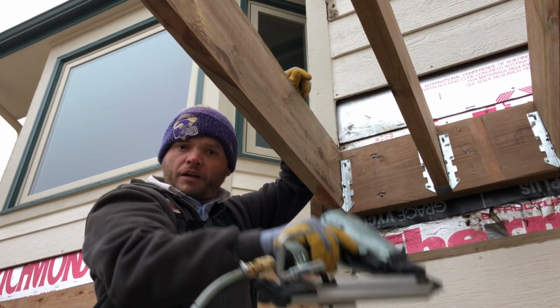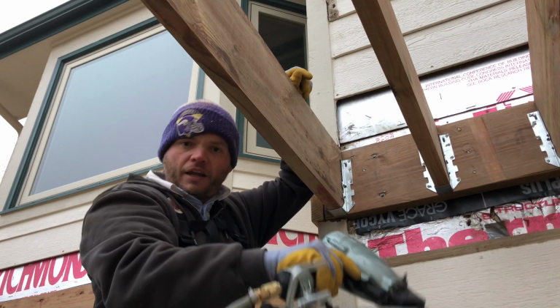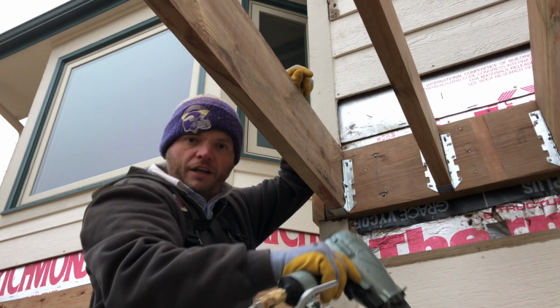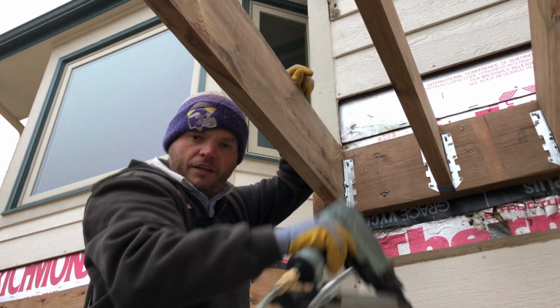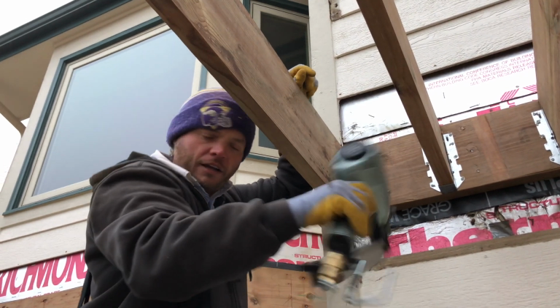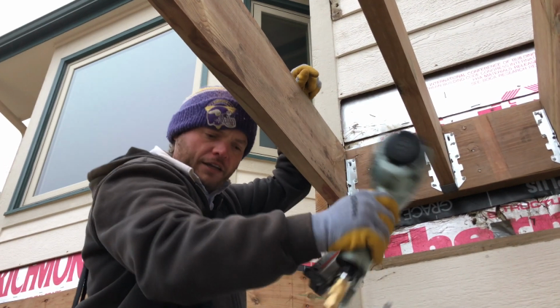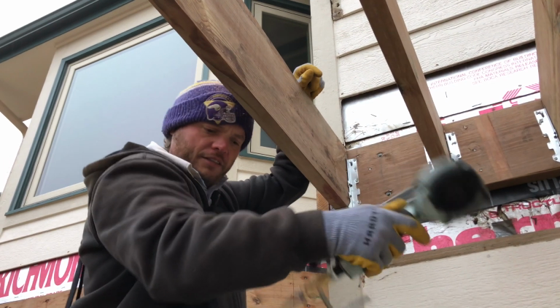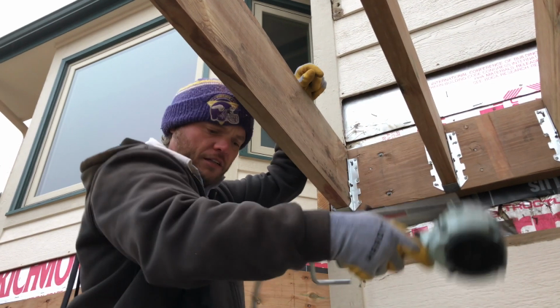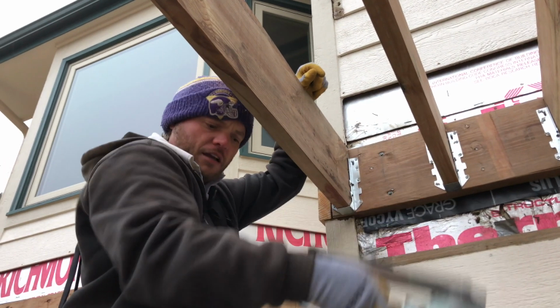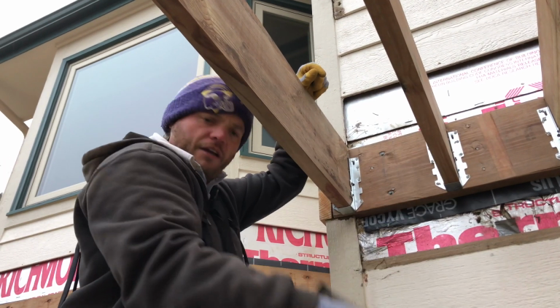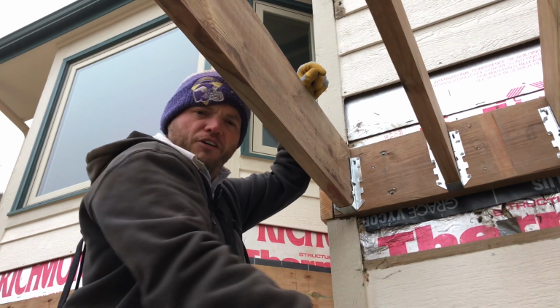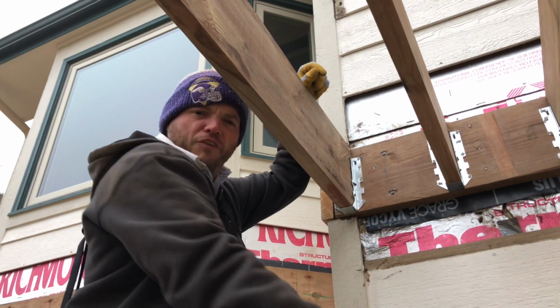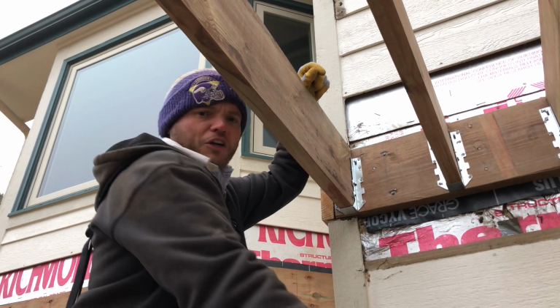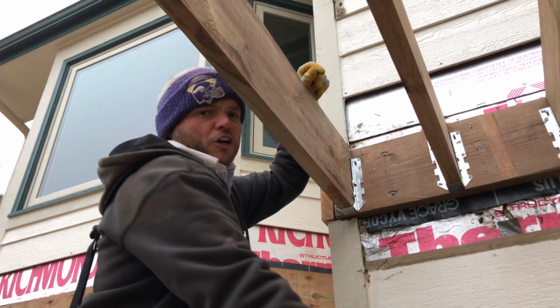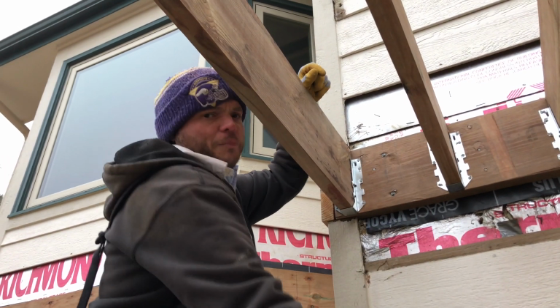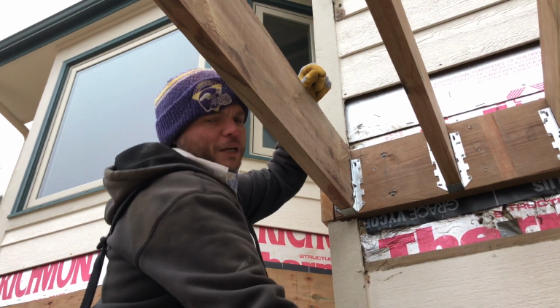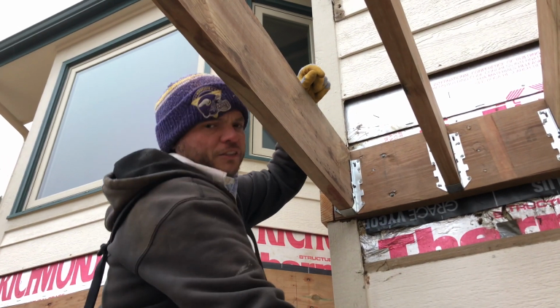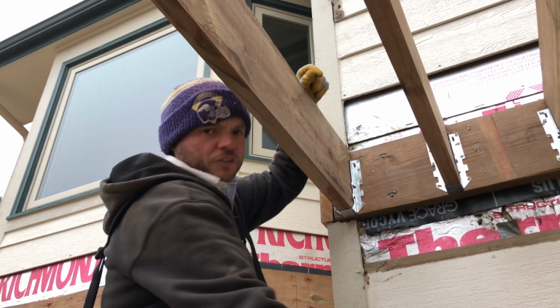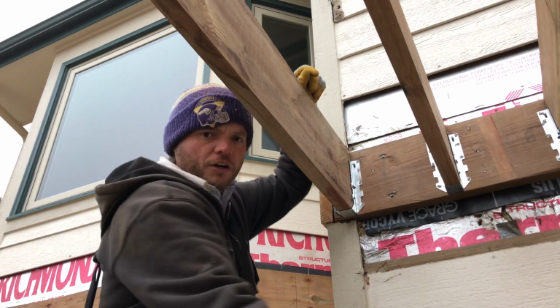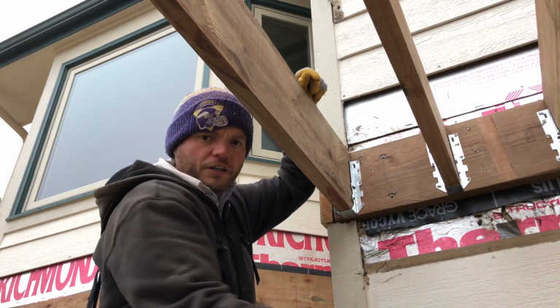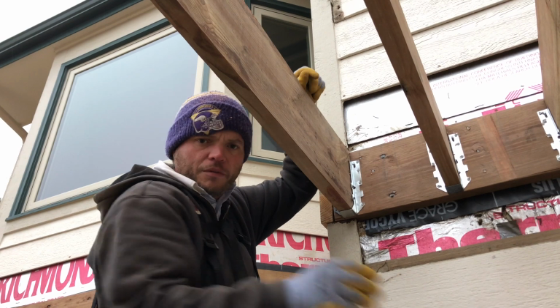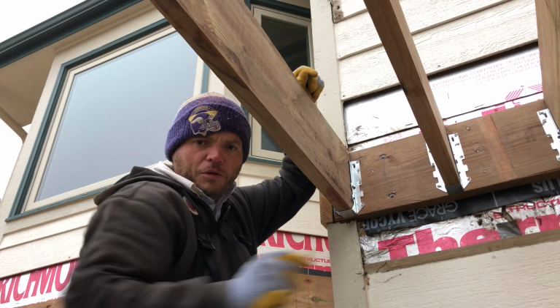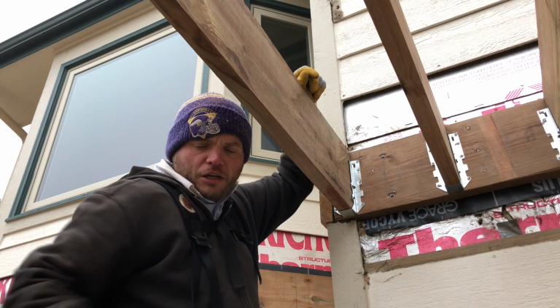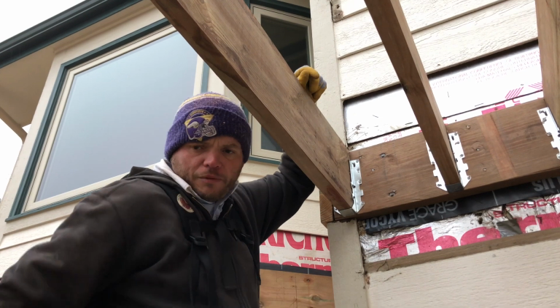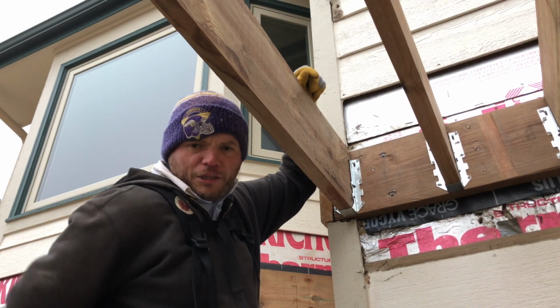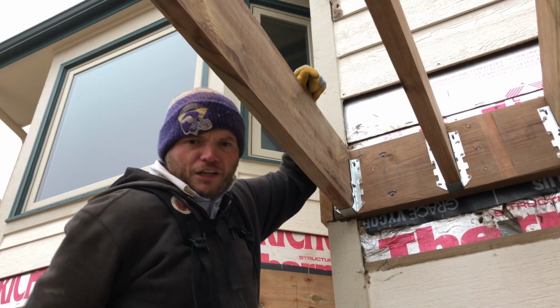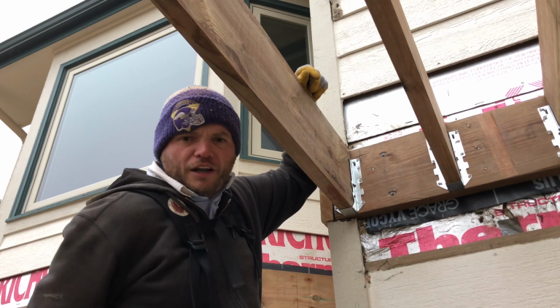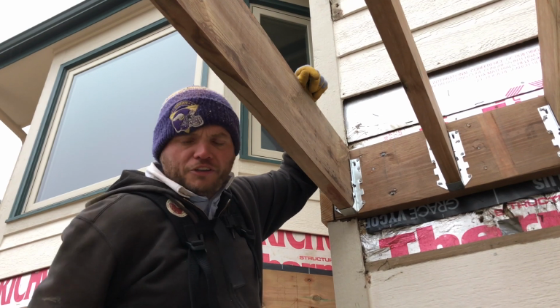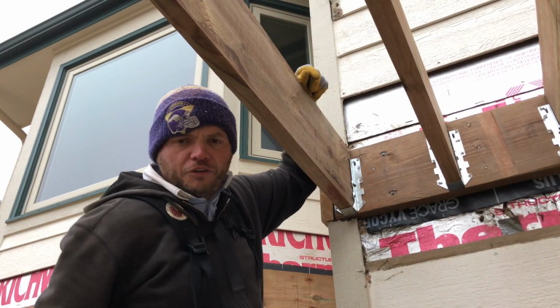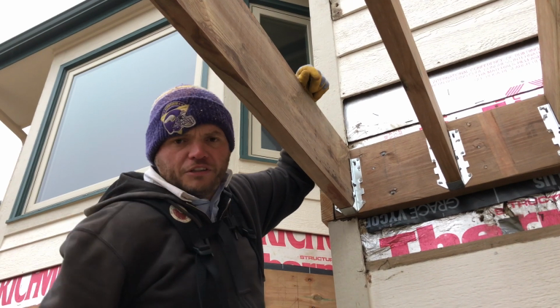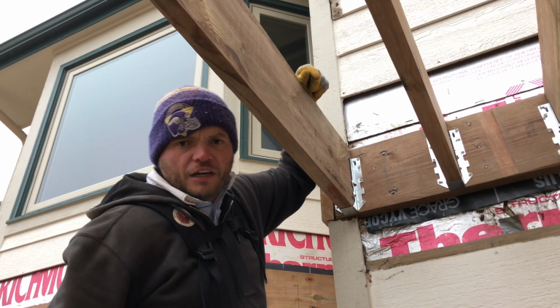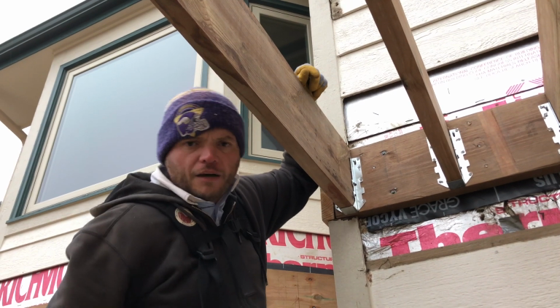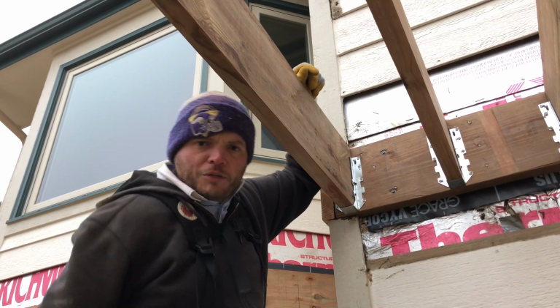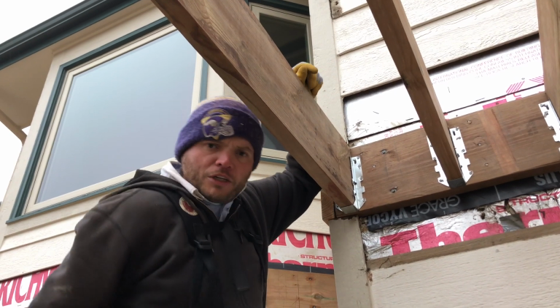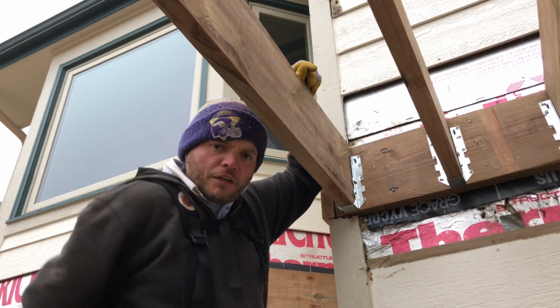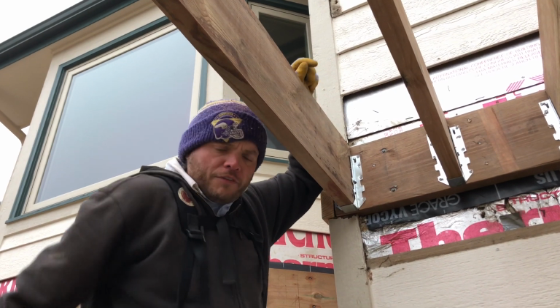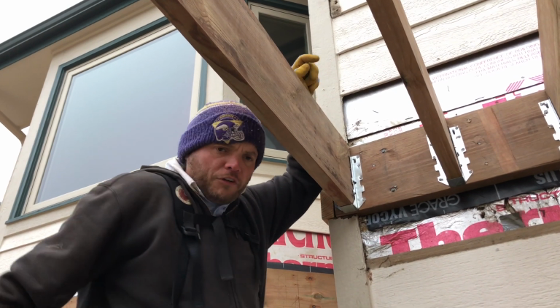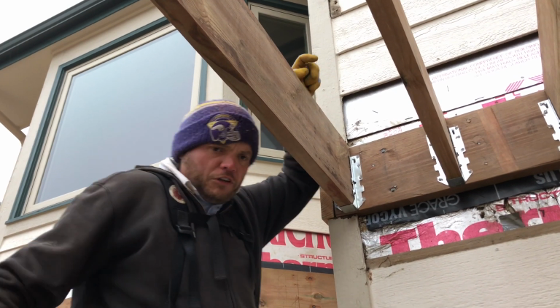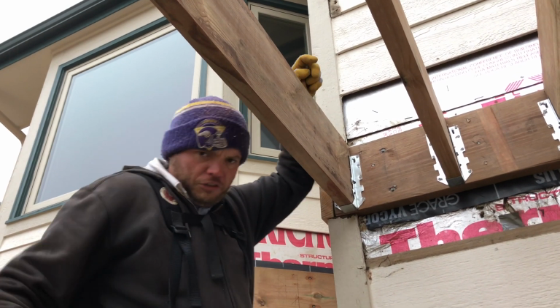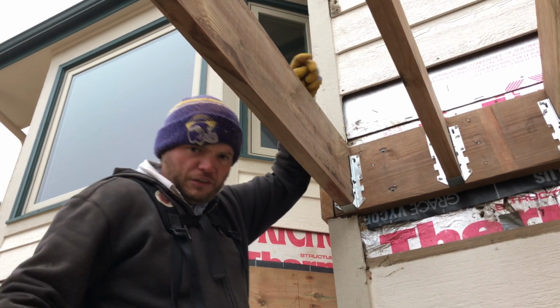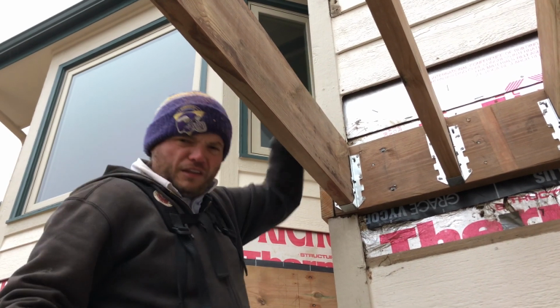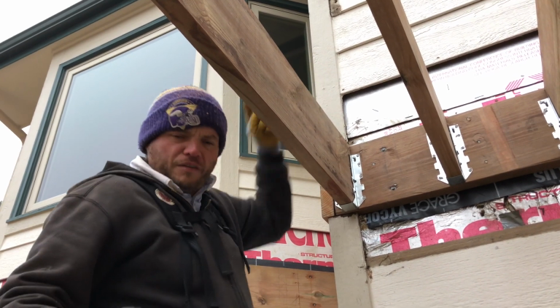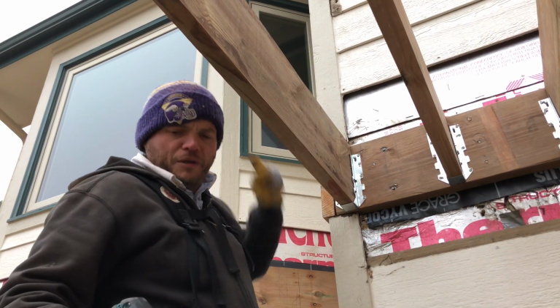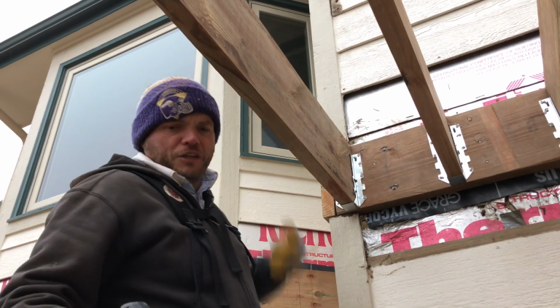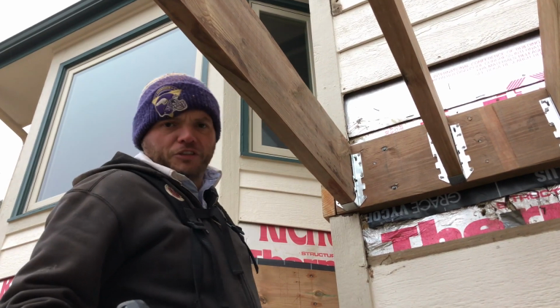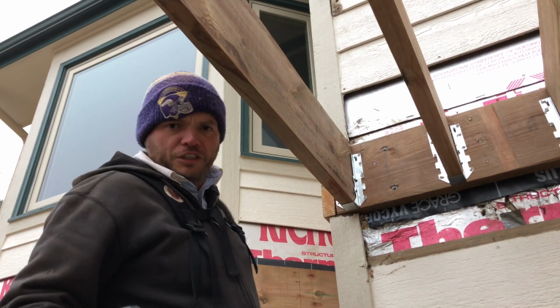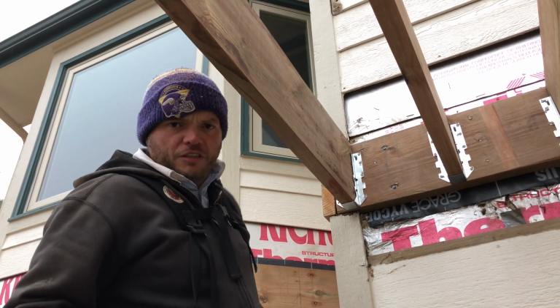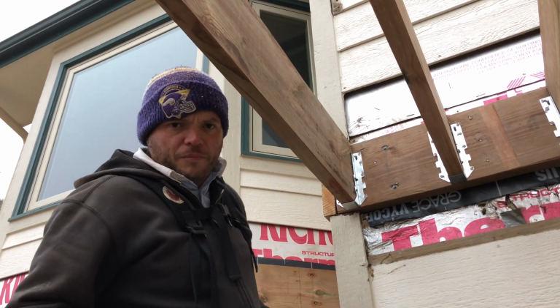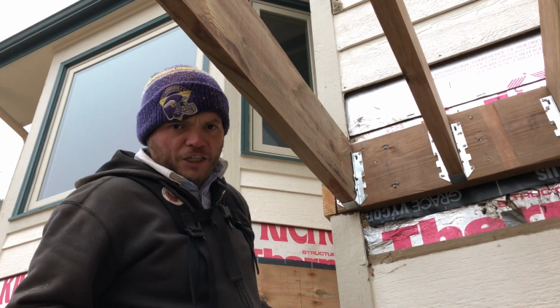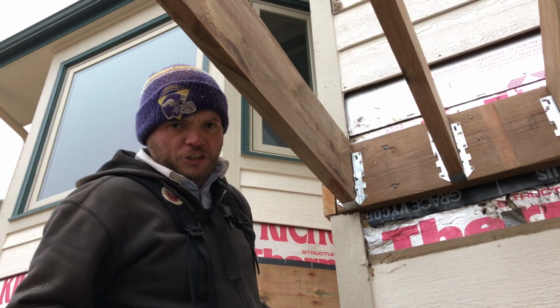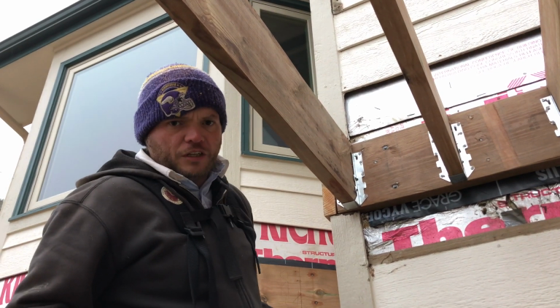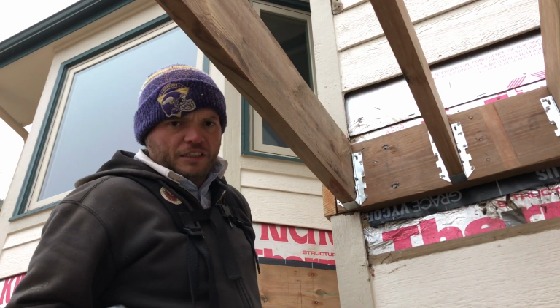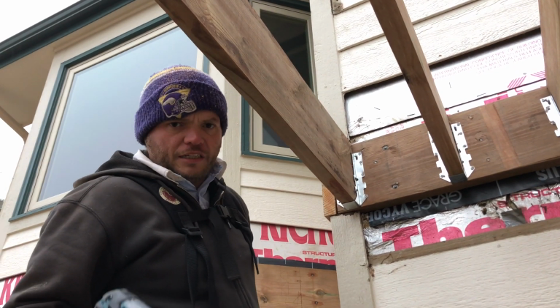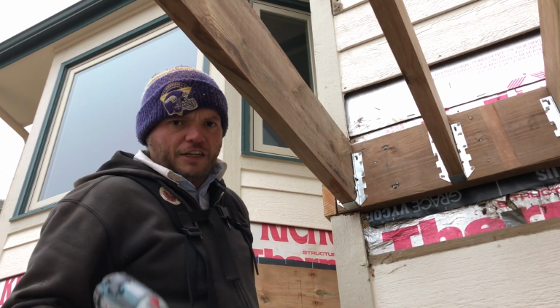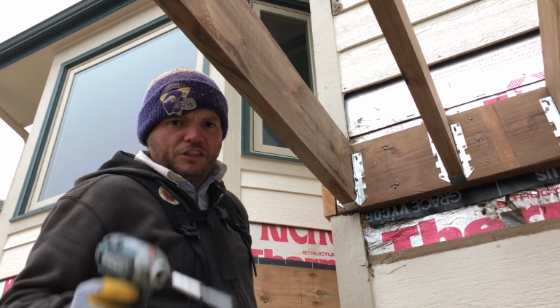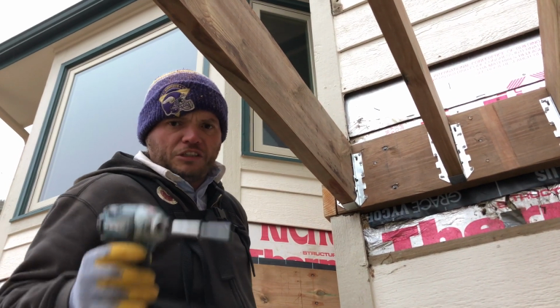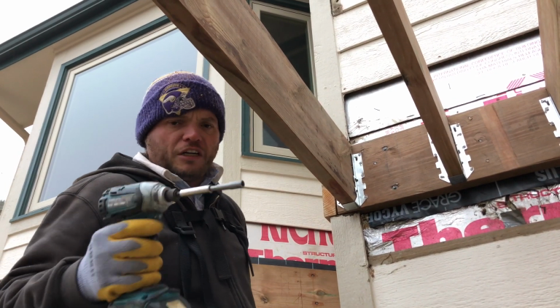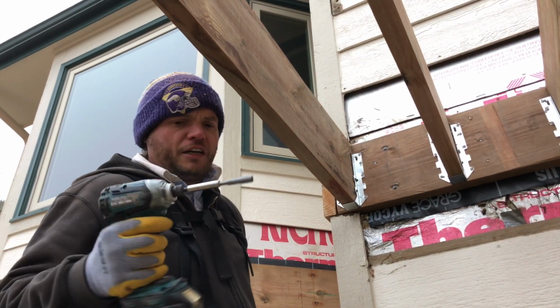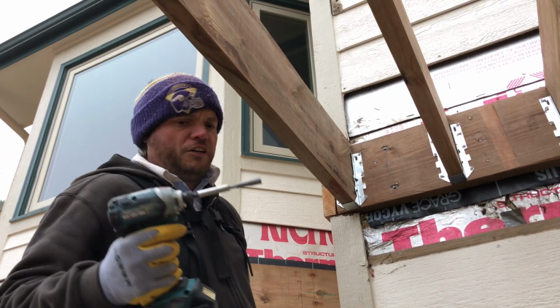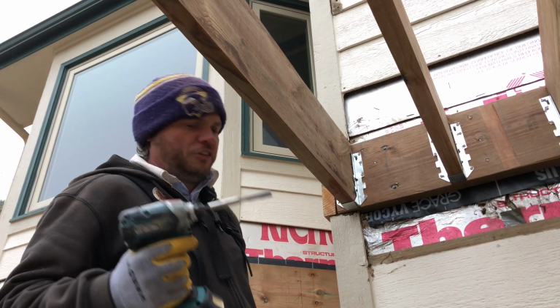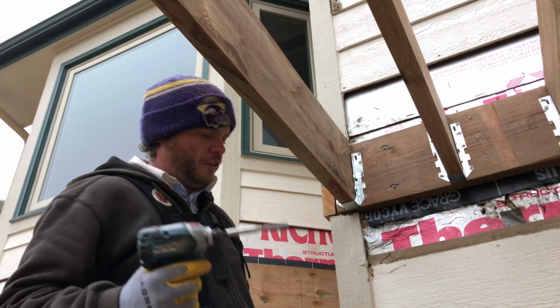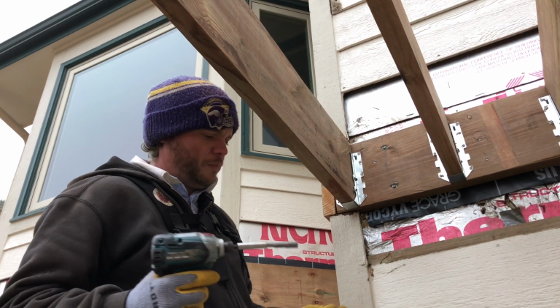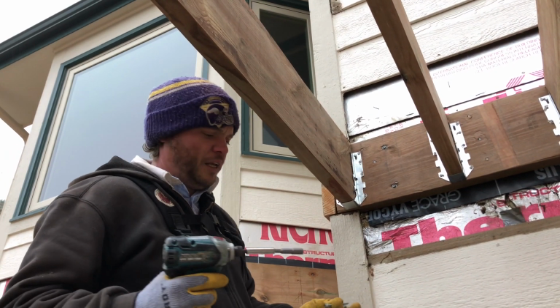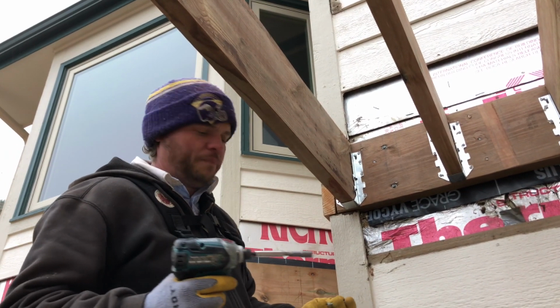I start at the bottom and then do the top first, and then the middle — just to make sure I stay good and tight onto the beam.